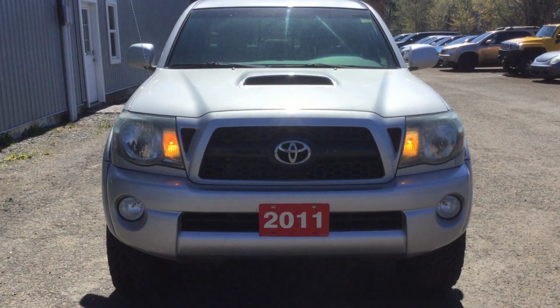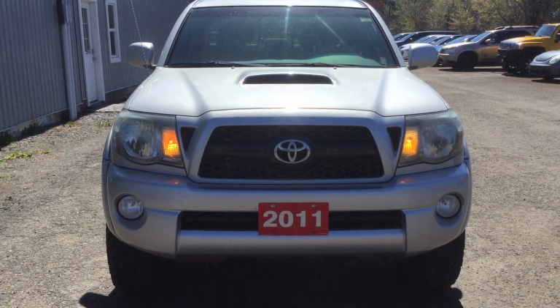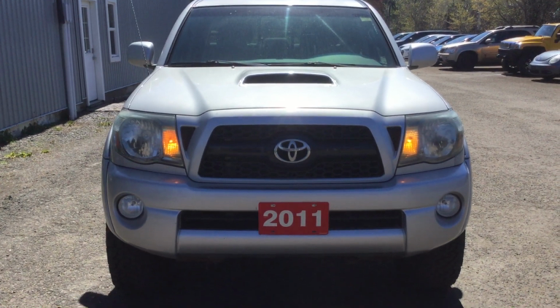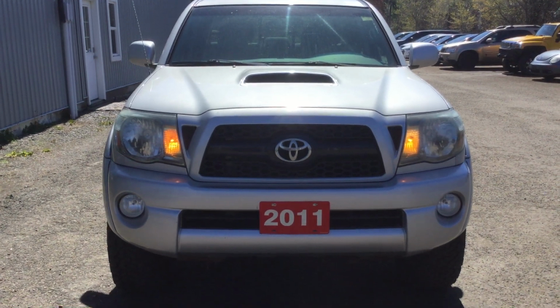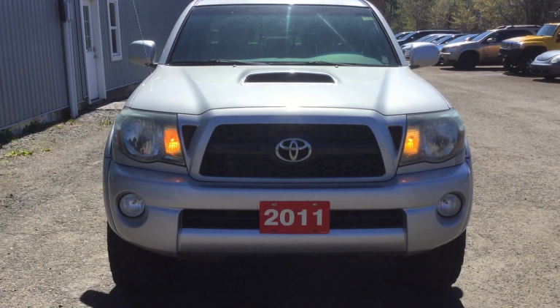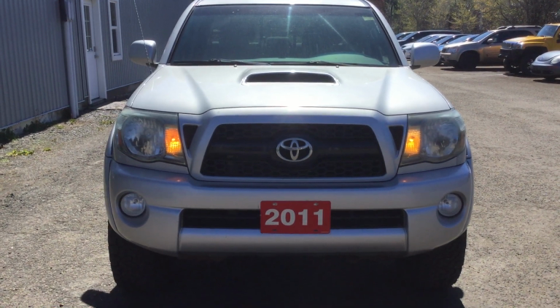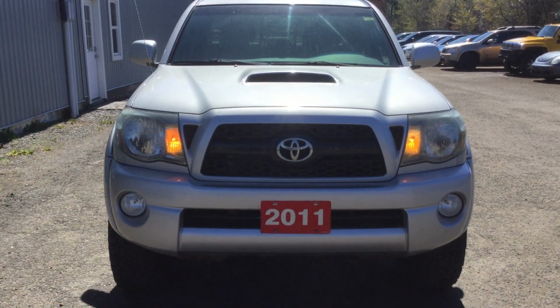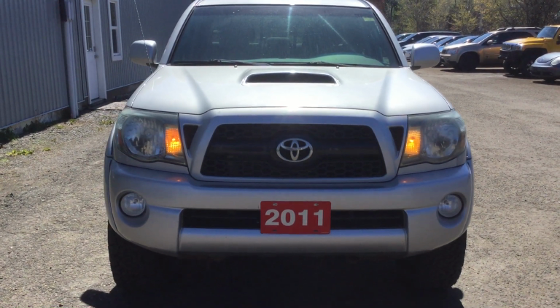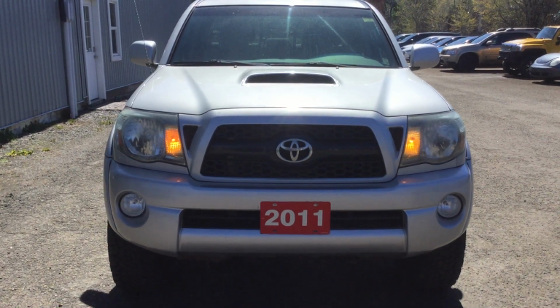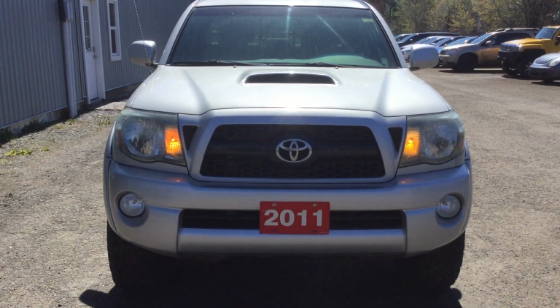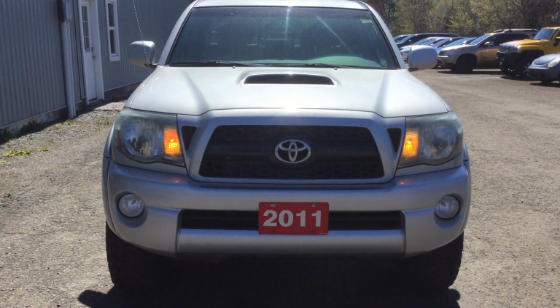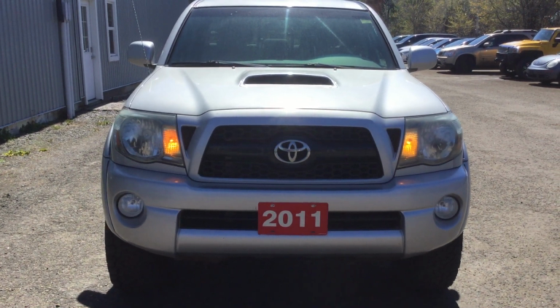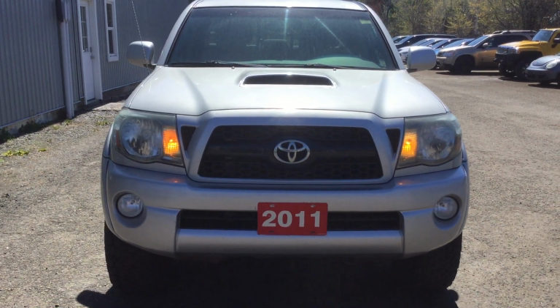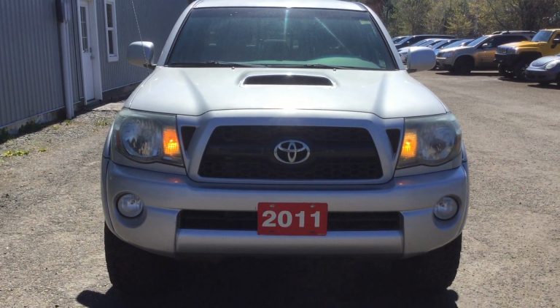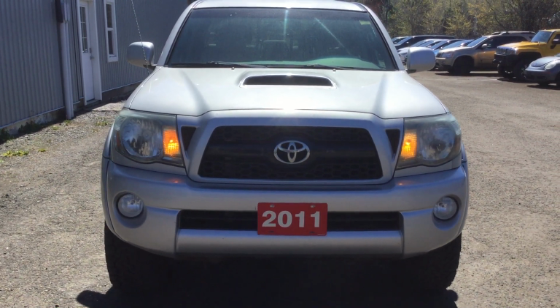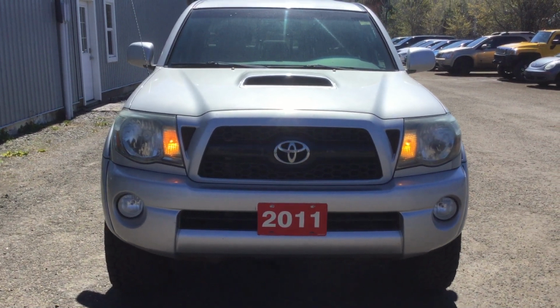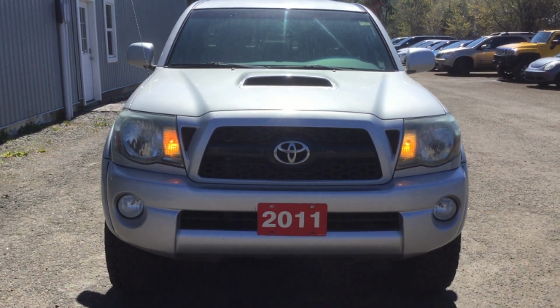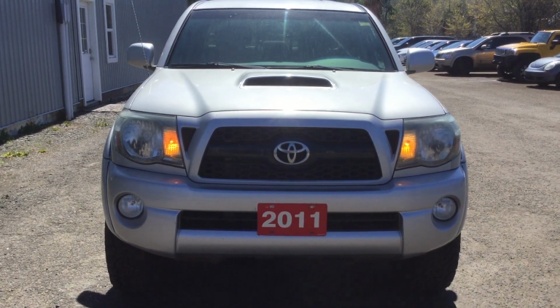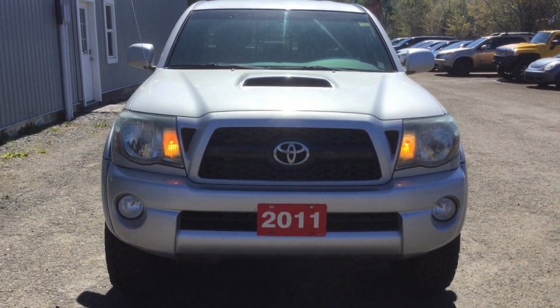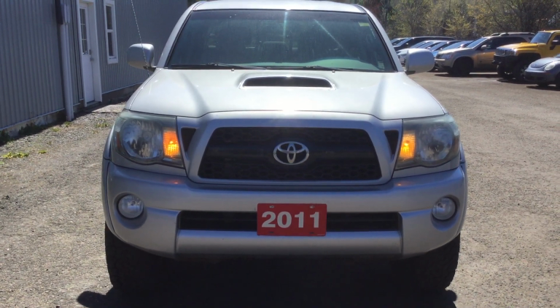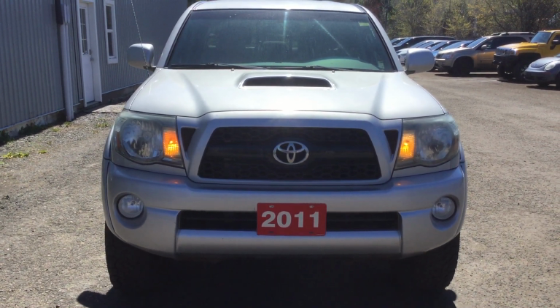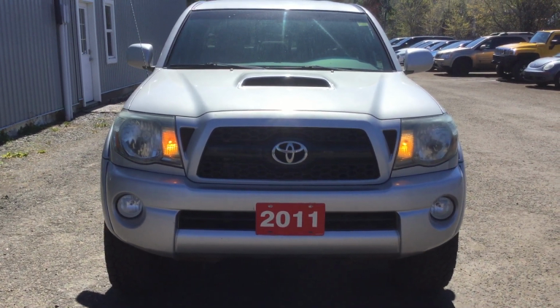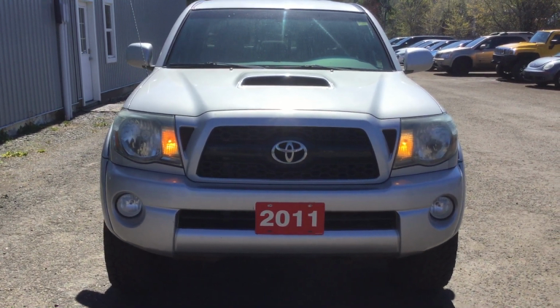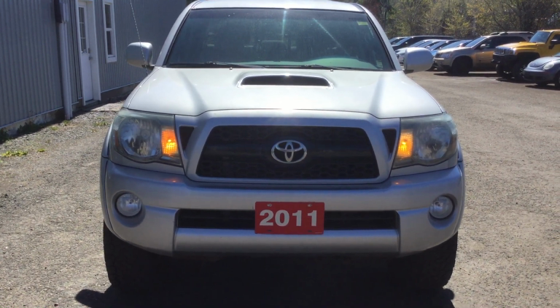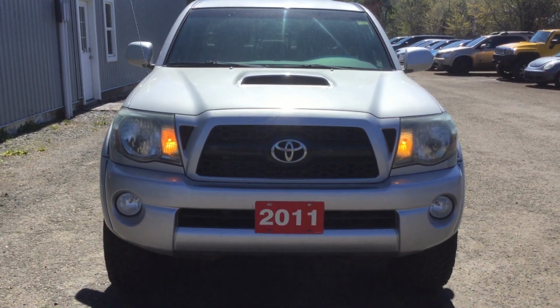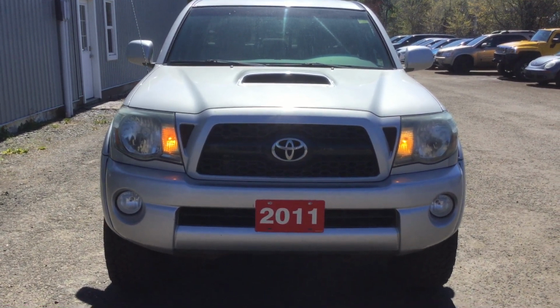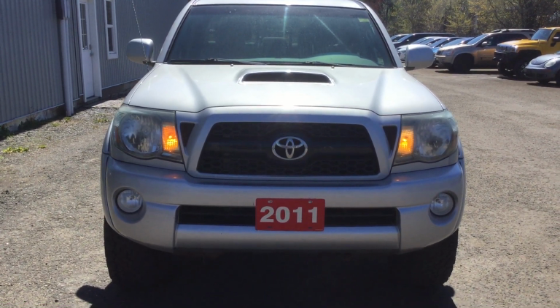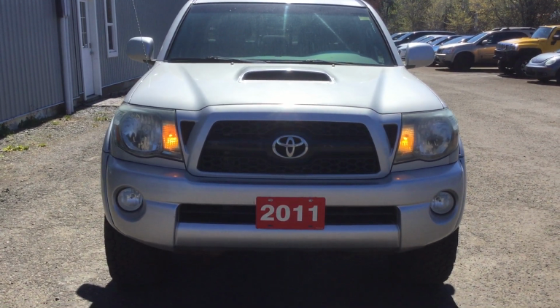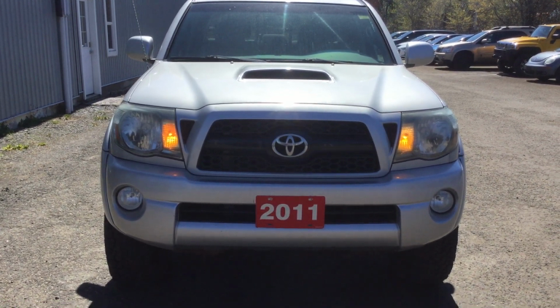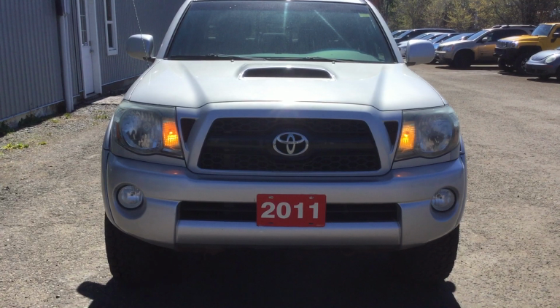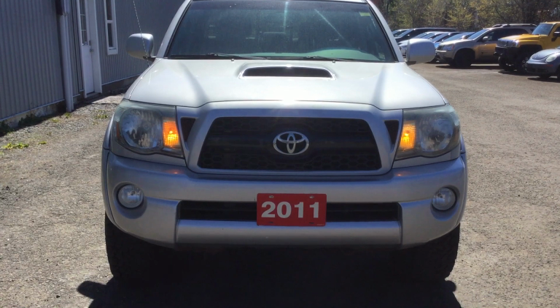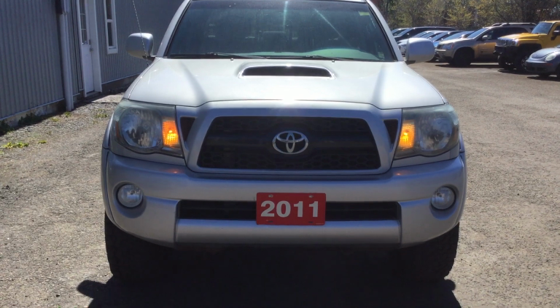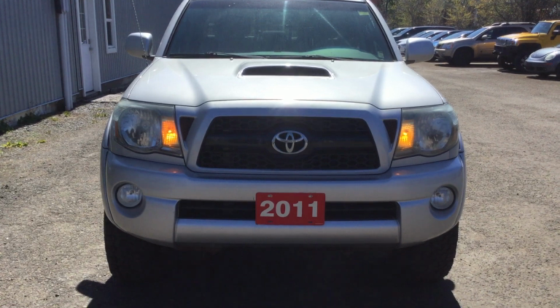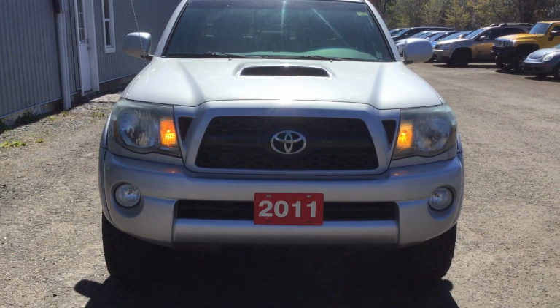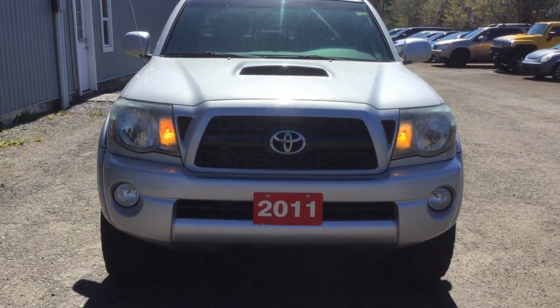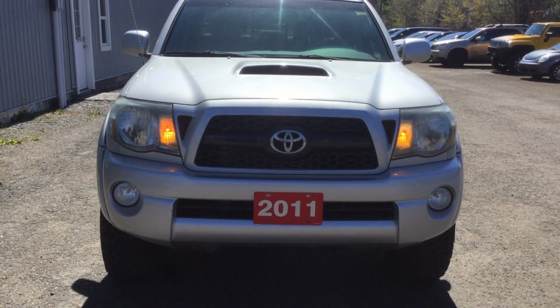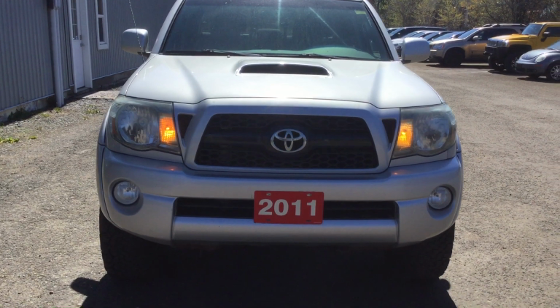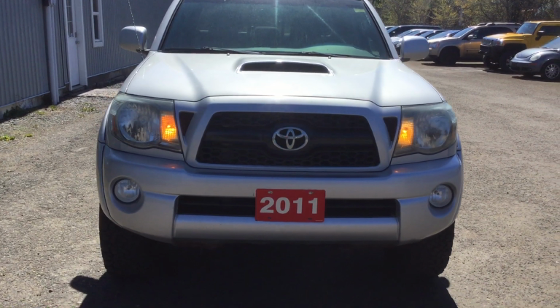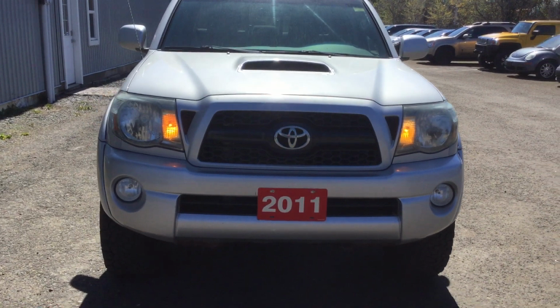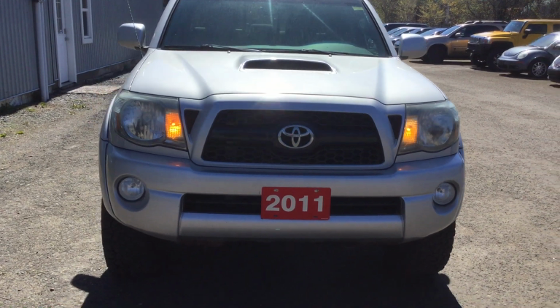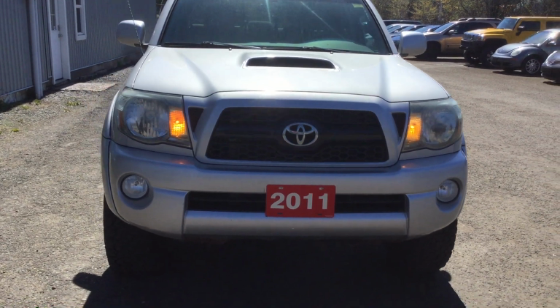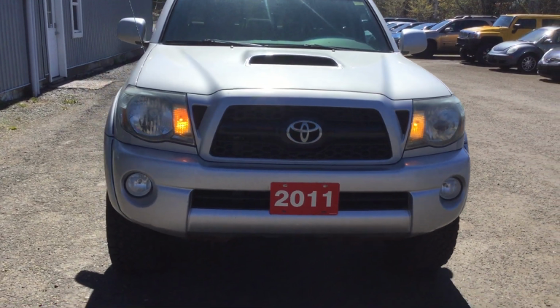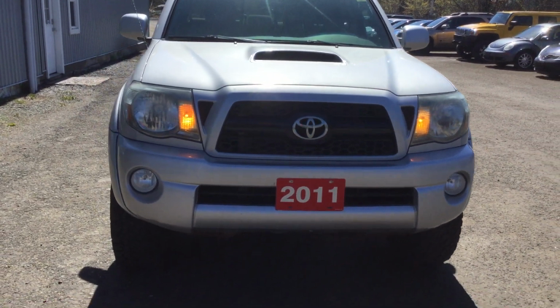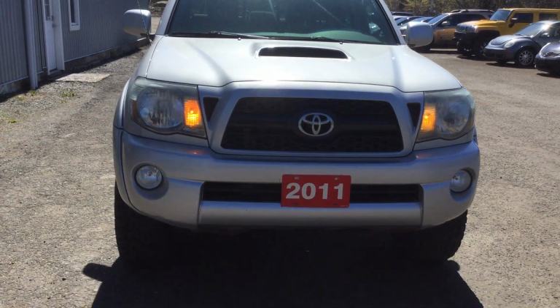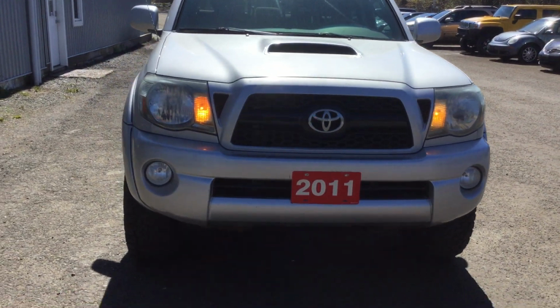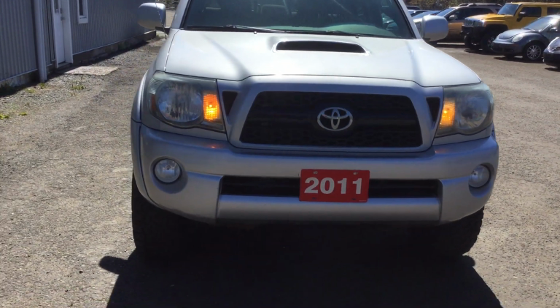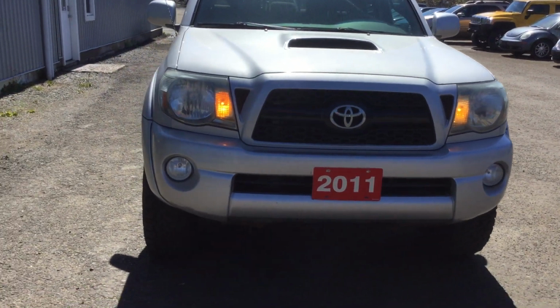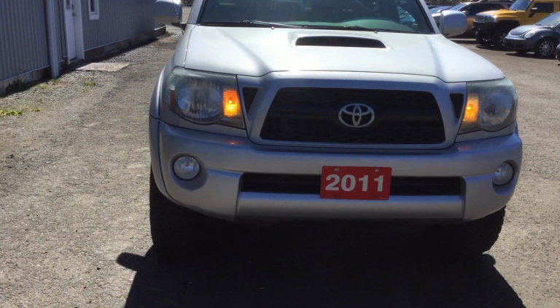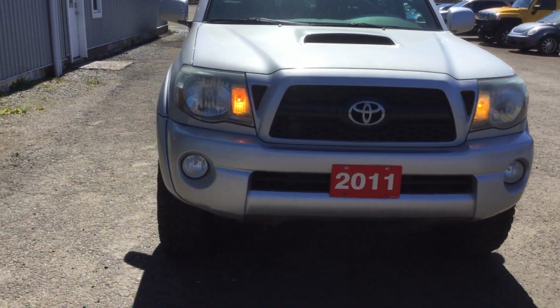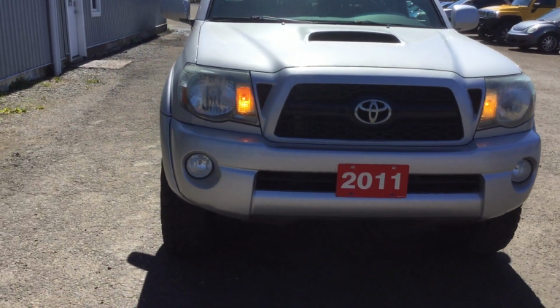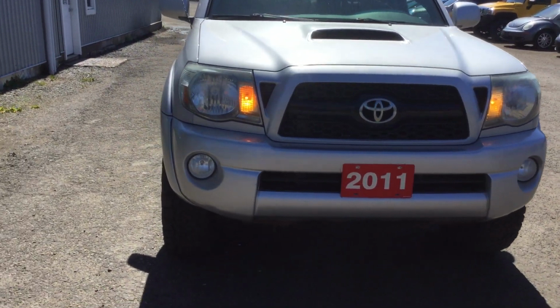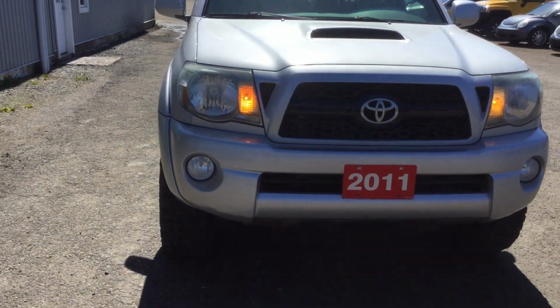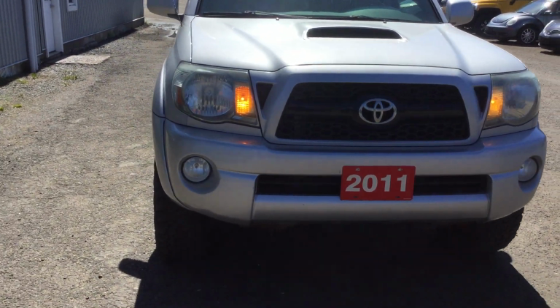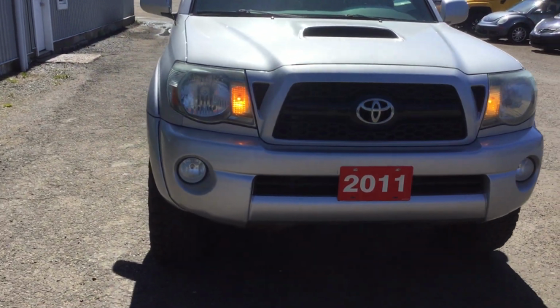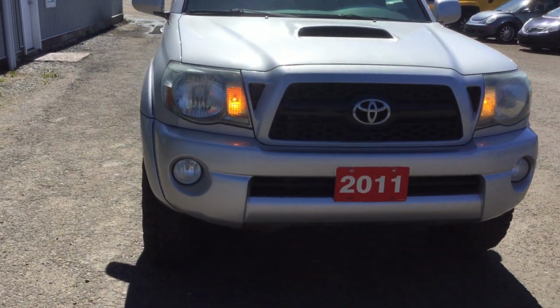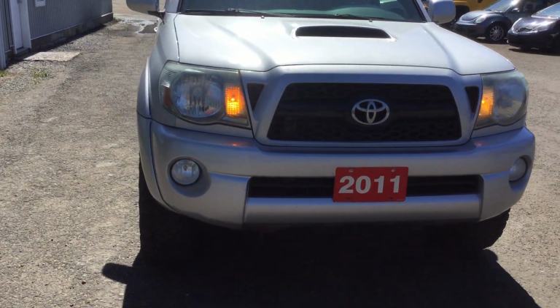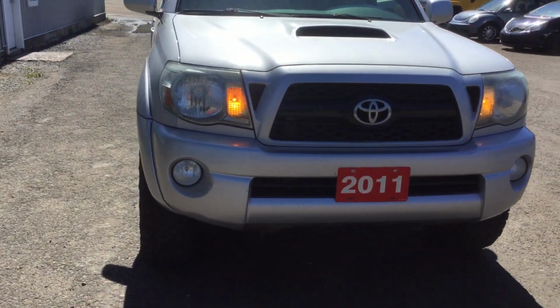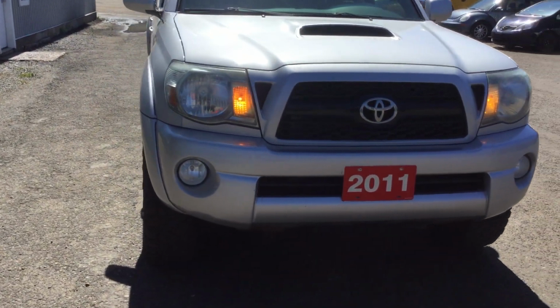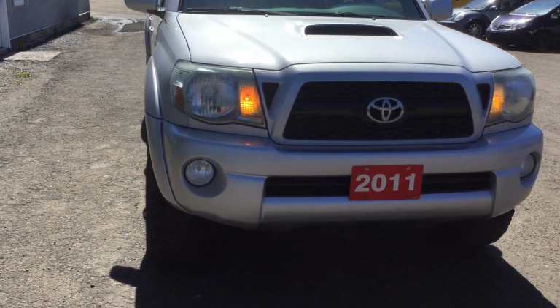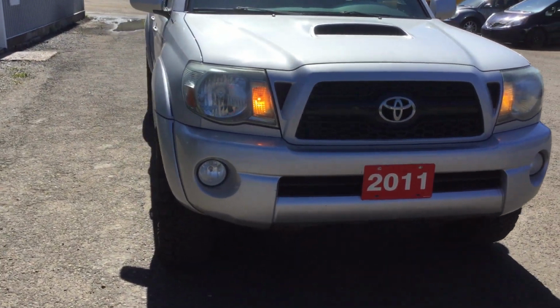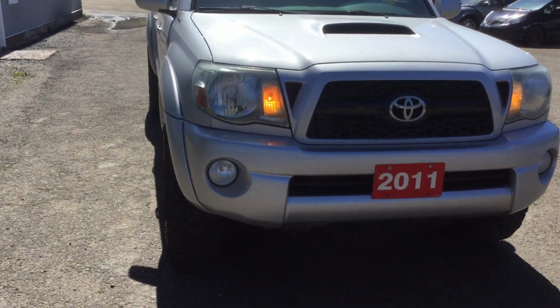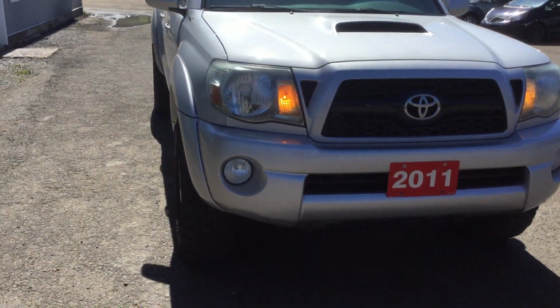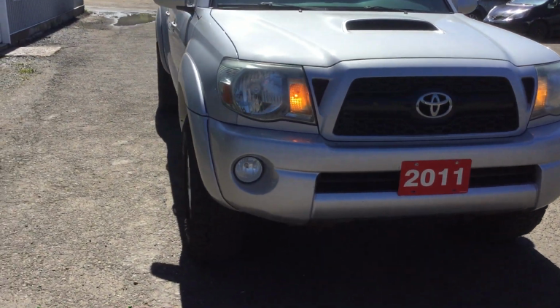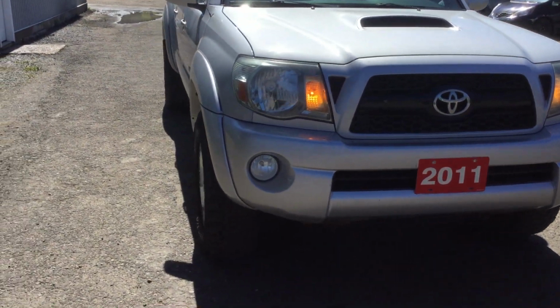Hey Dan. This is the 2011 Toyota Tacoma. I'm just going to do a quick walk around for you just so you can see the vehicle.